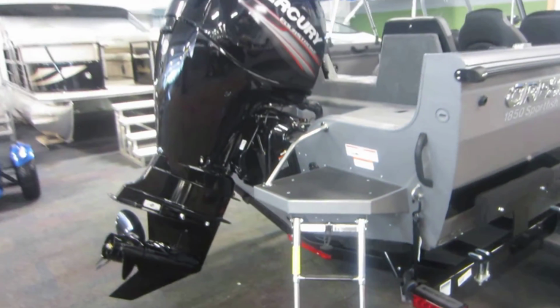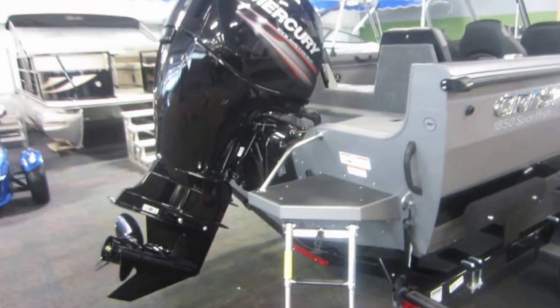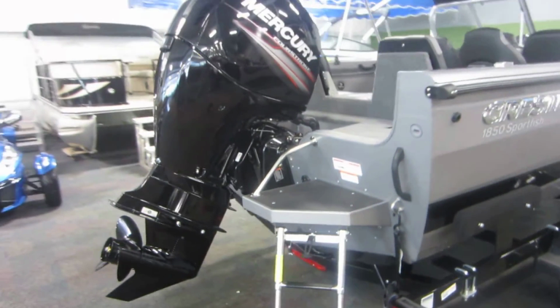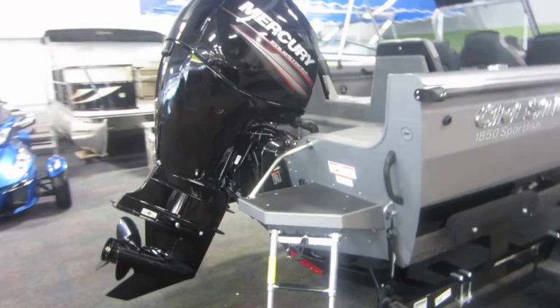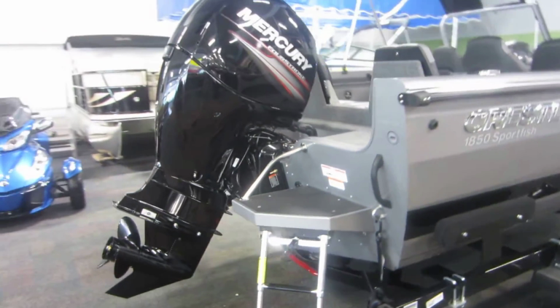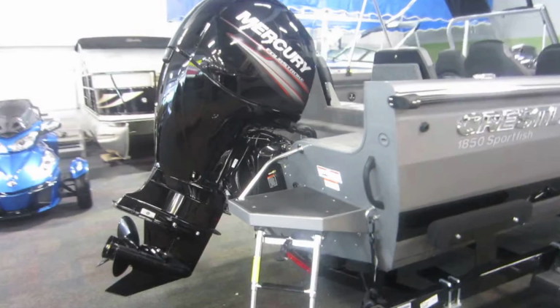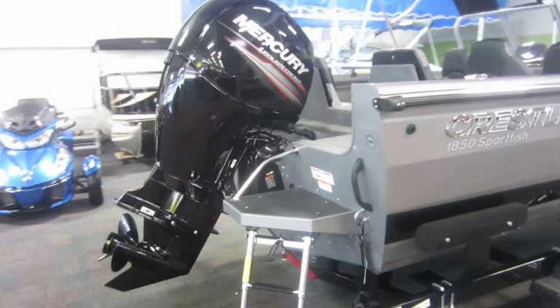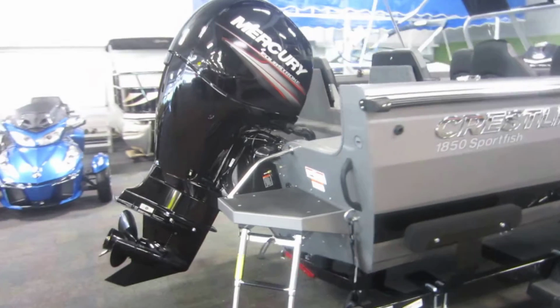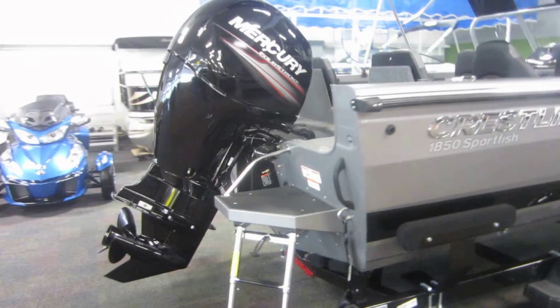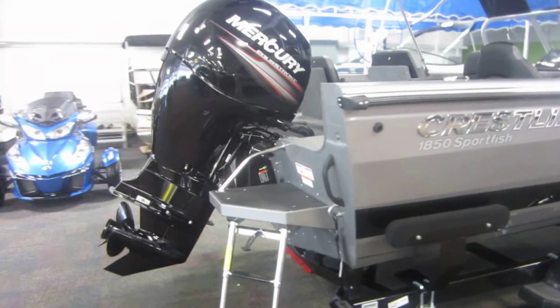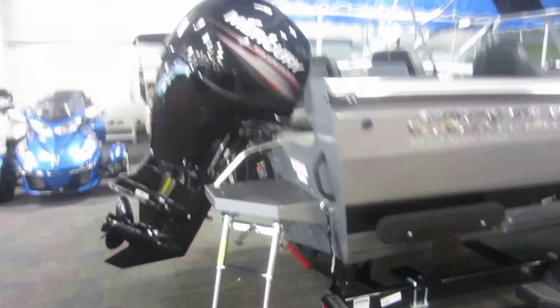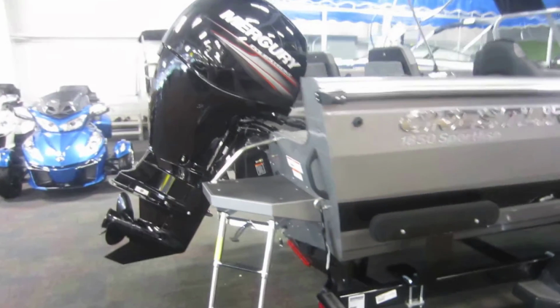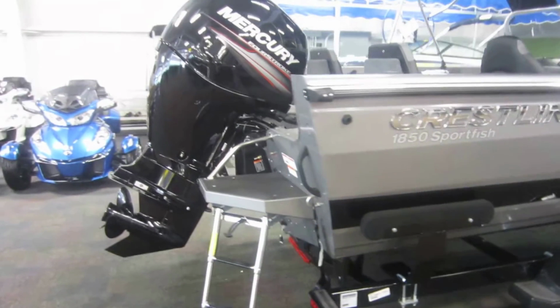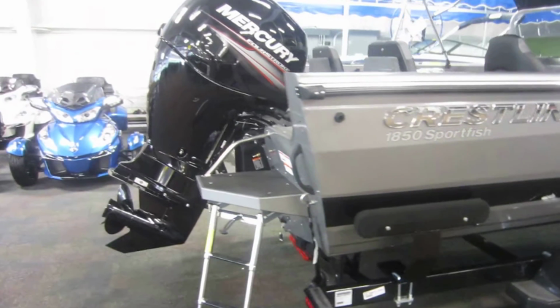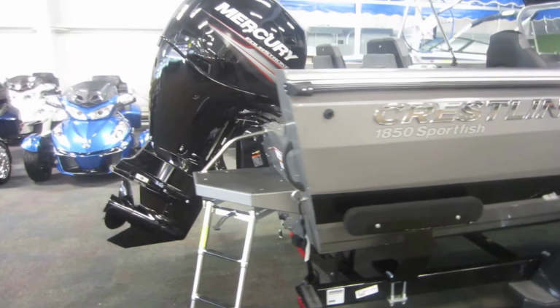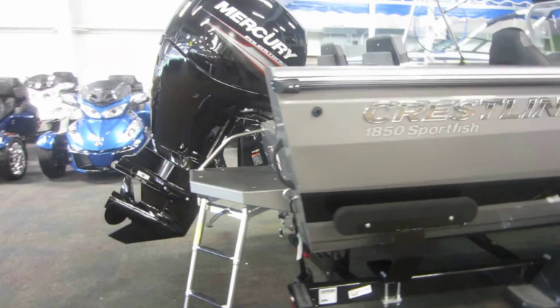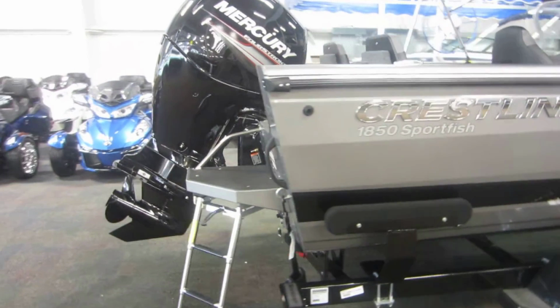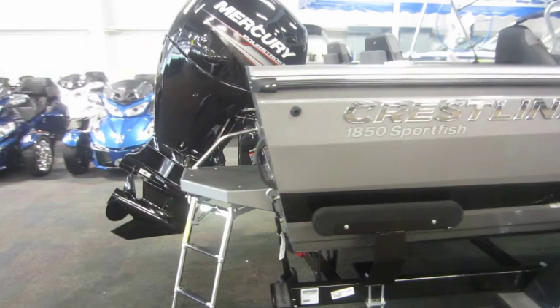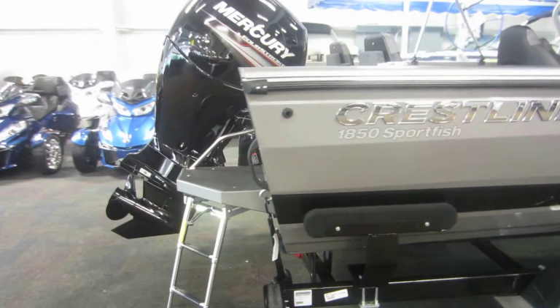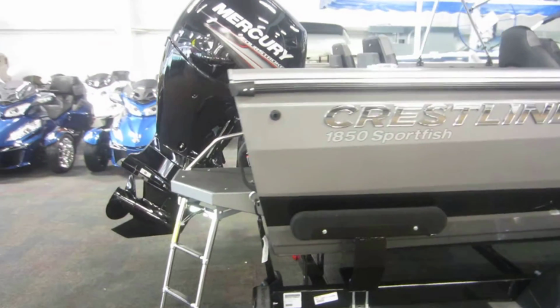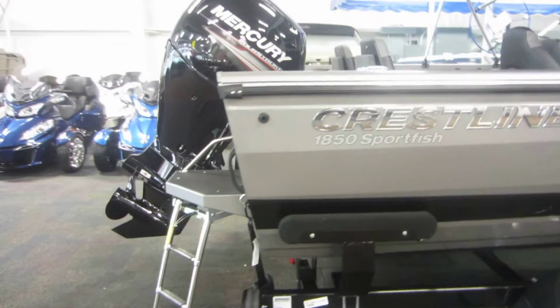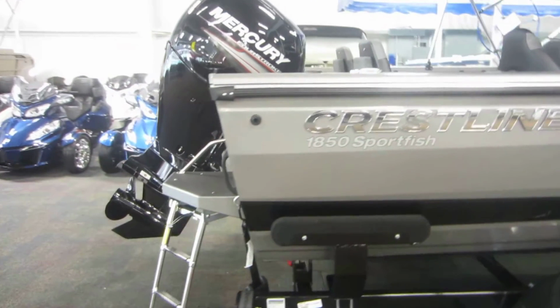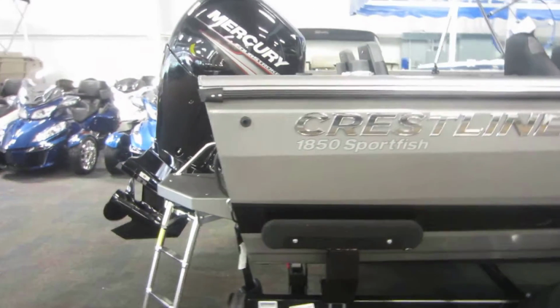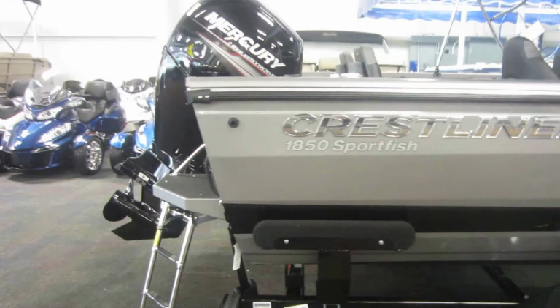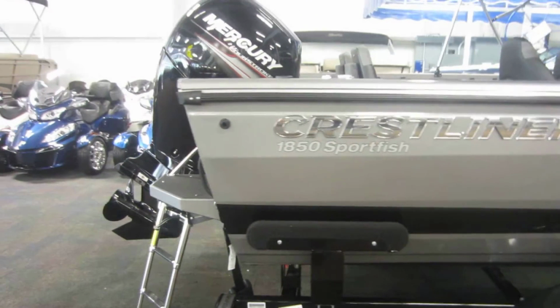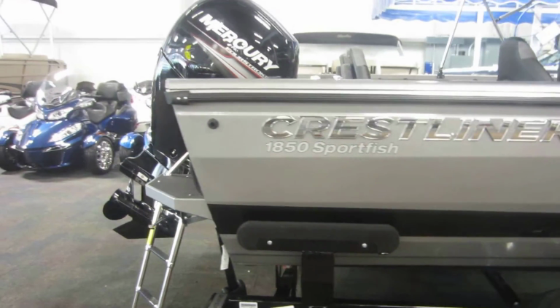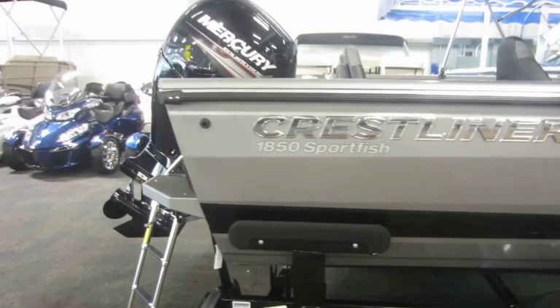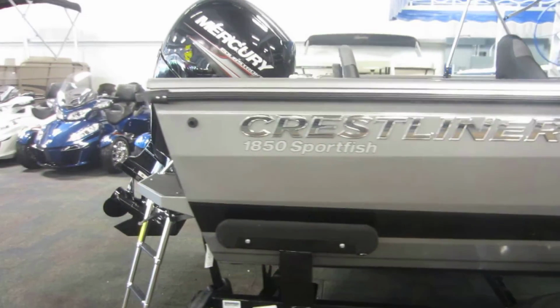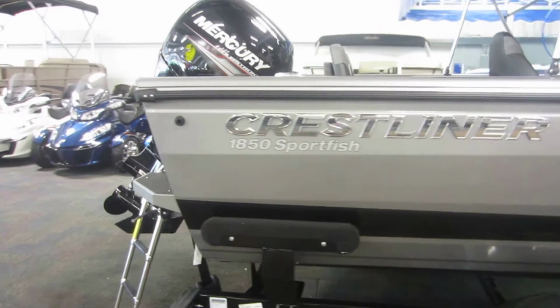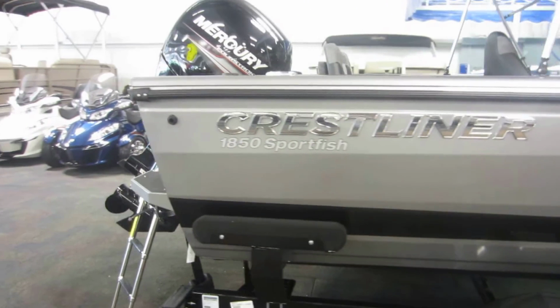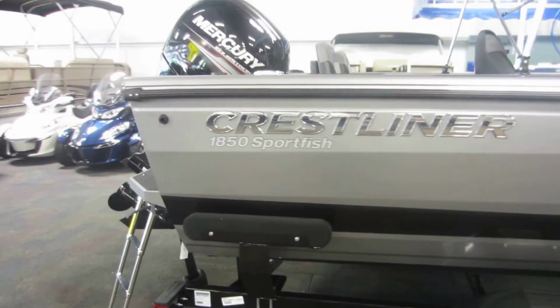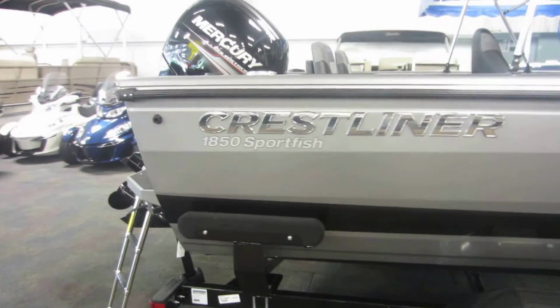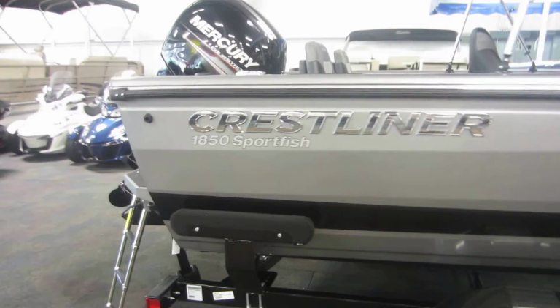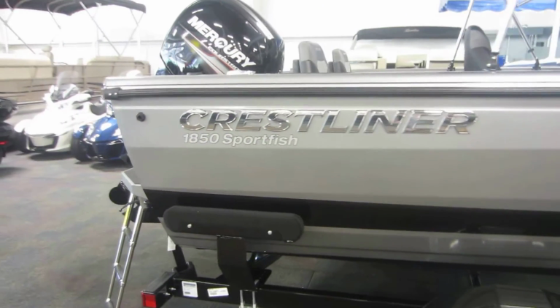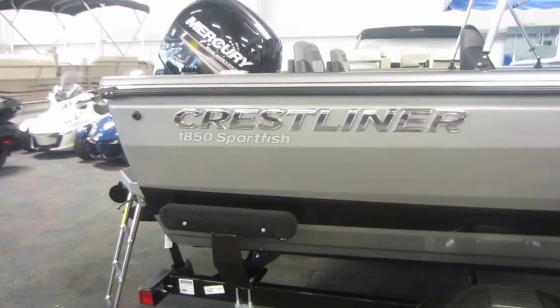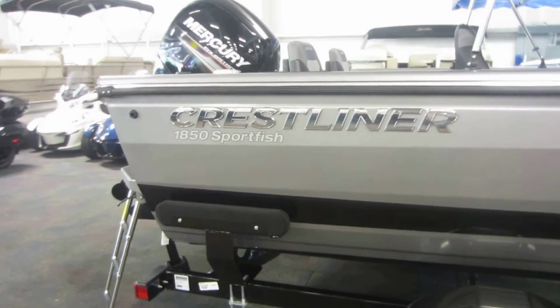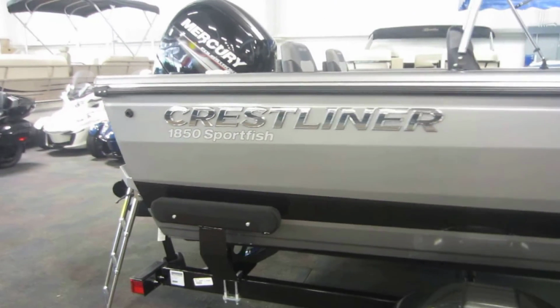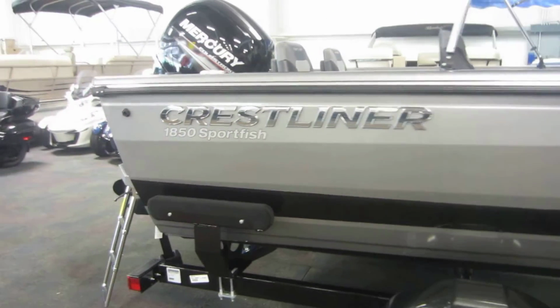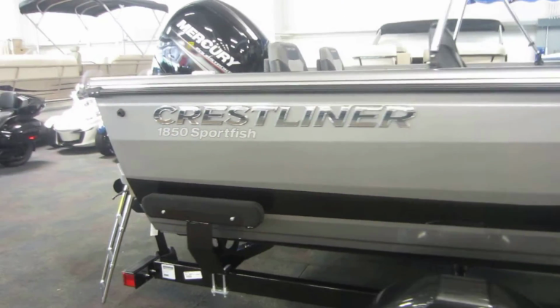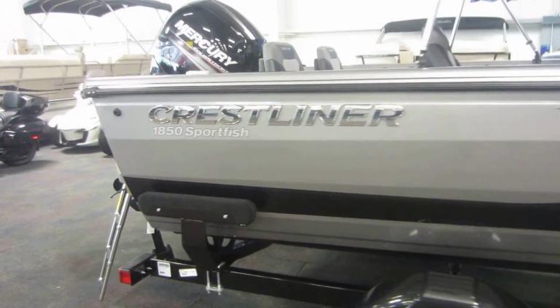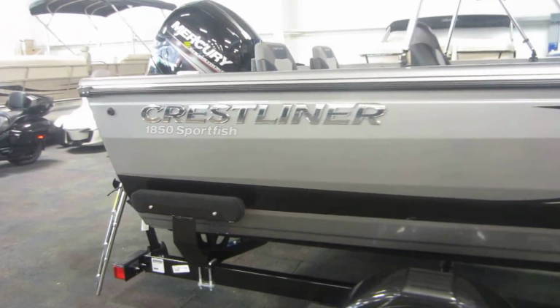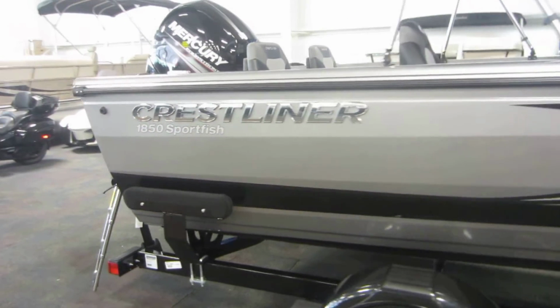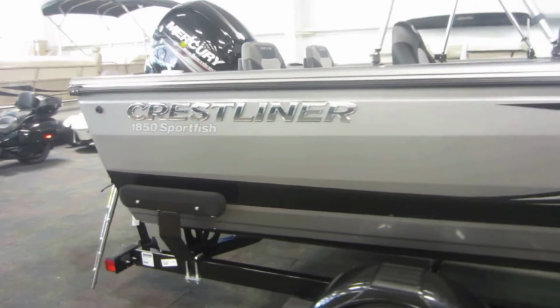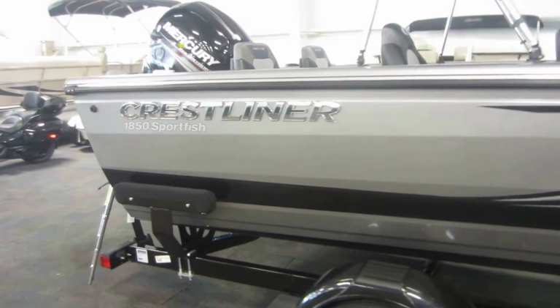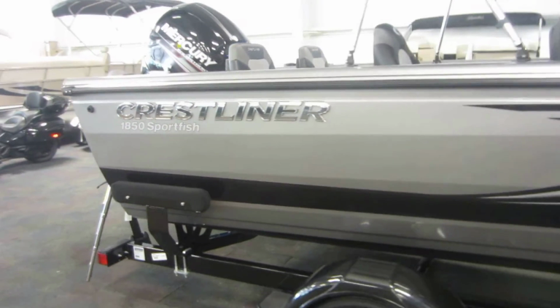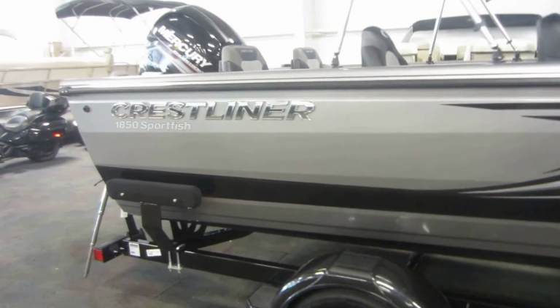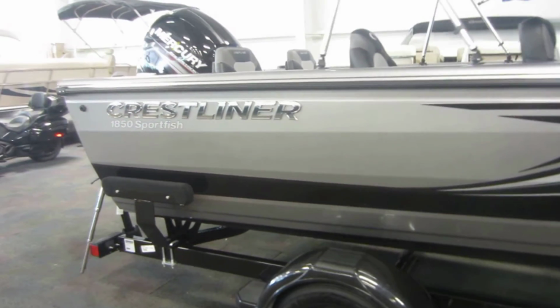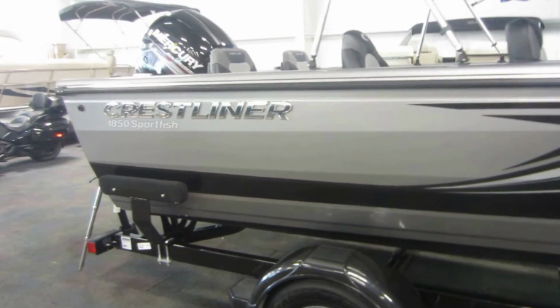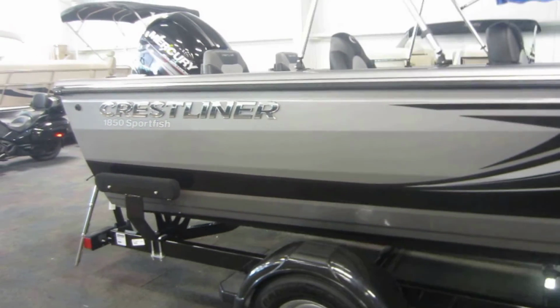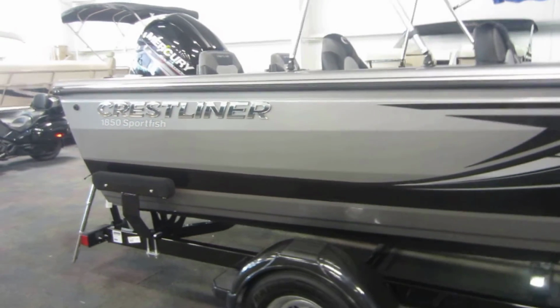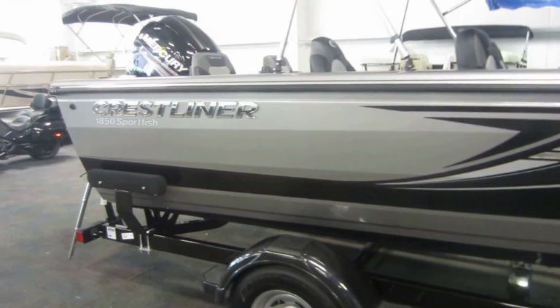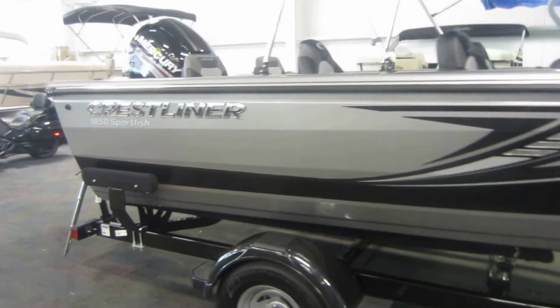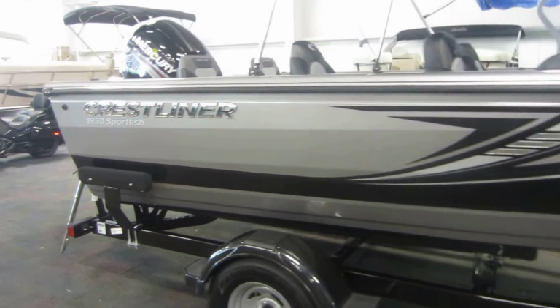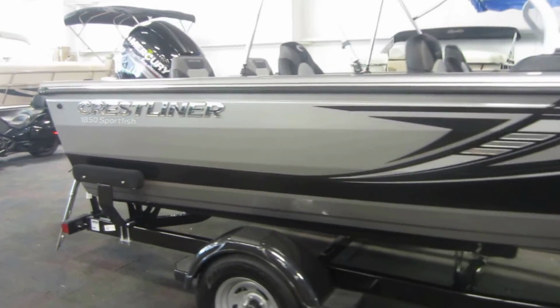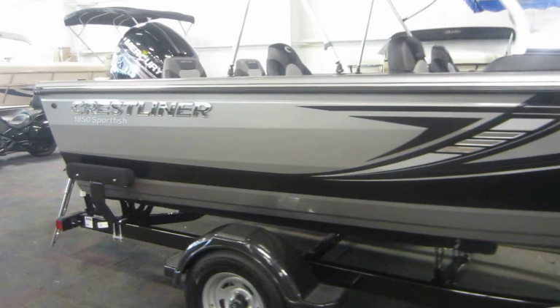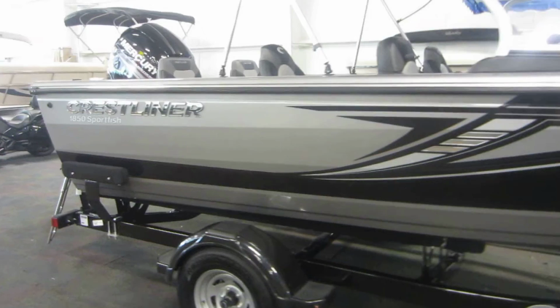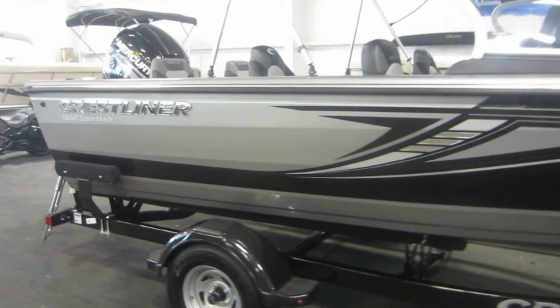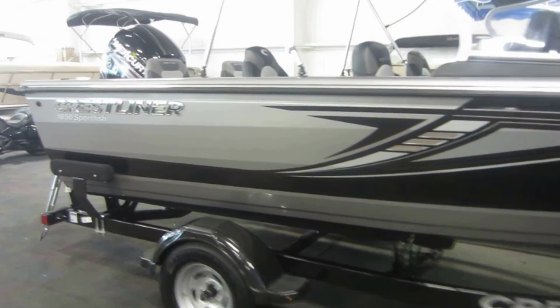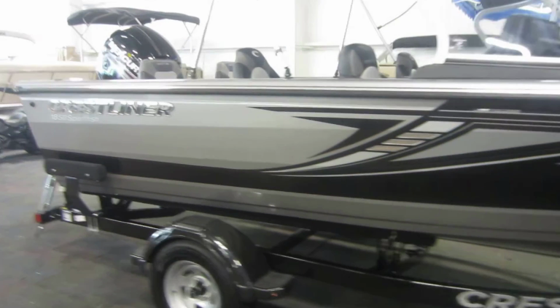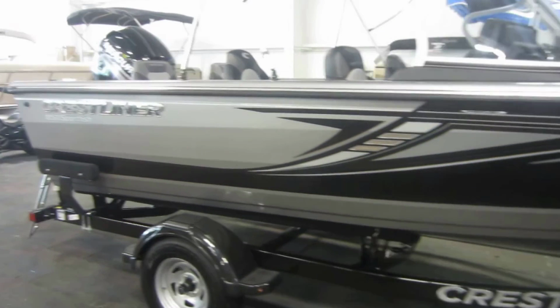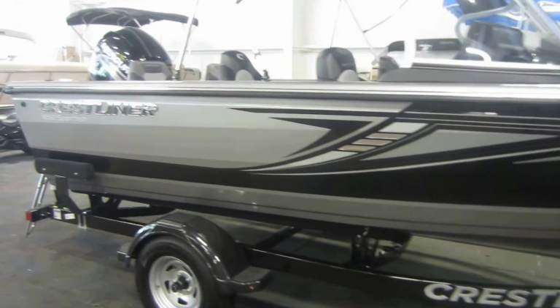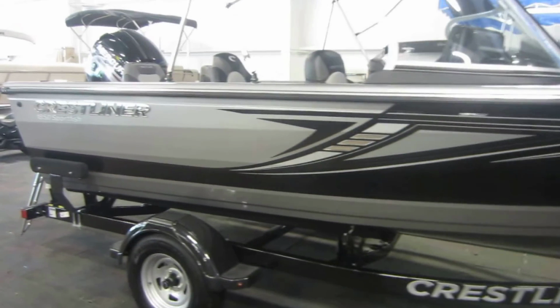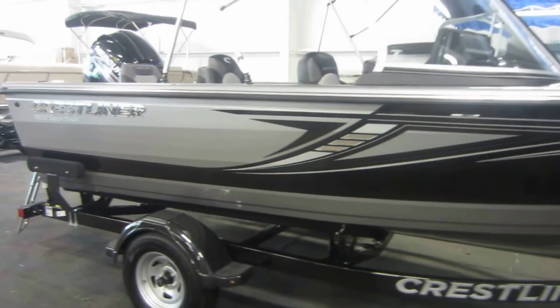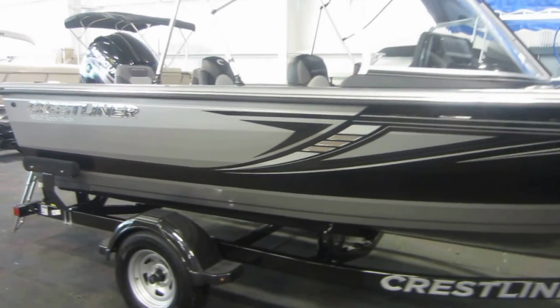This is a new 2018 Crestliner 1850 Sportfish.